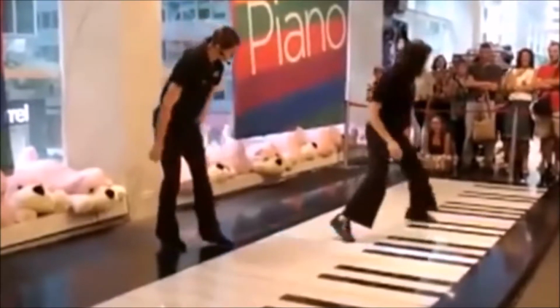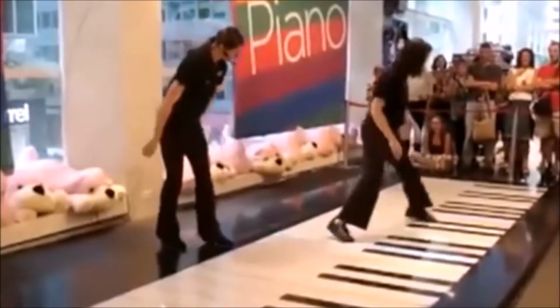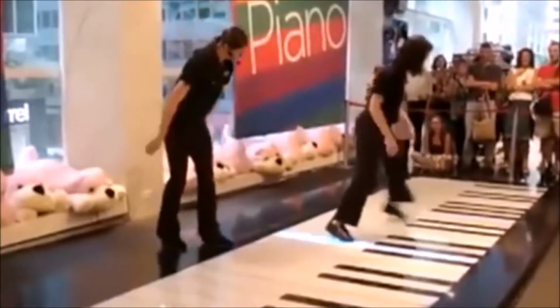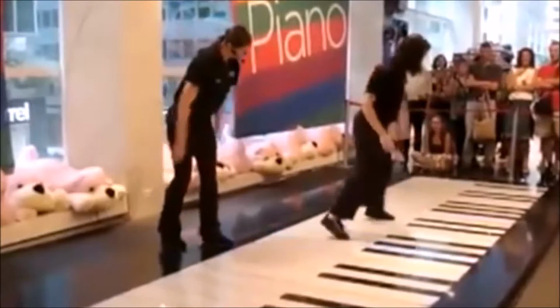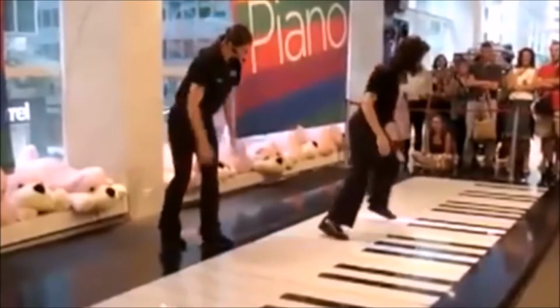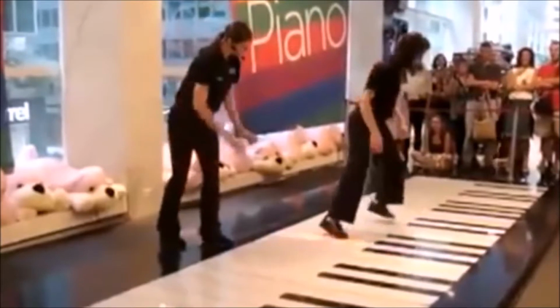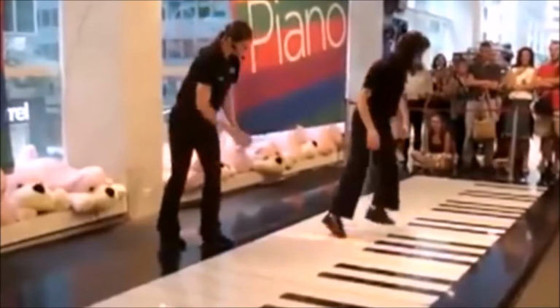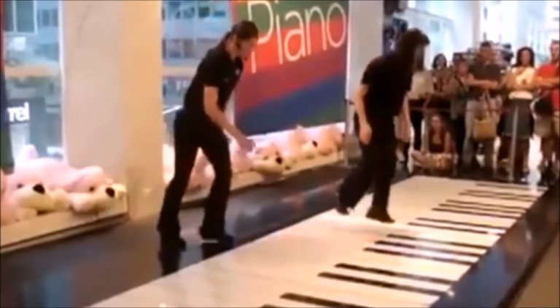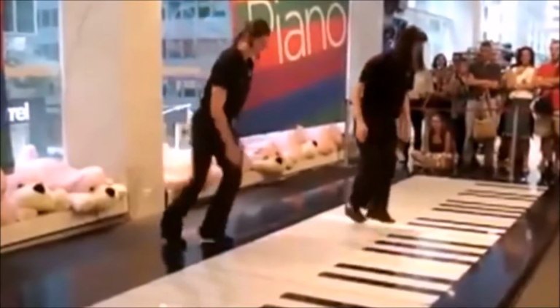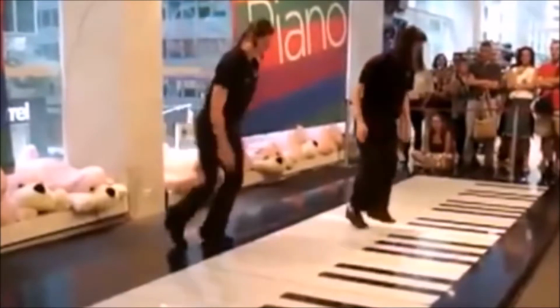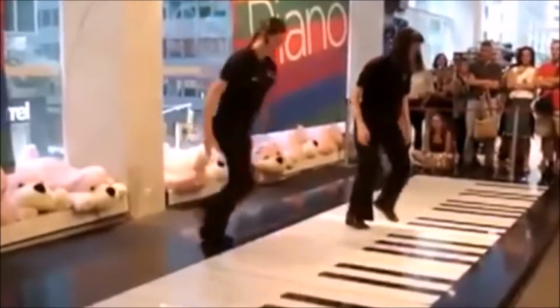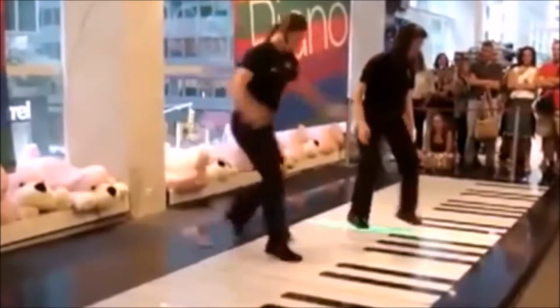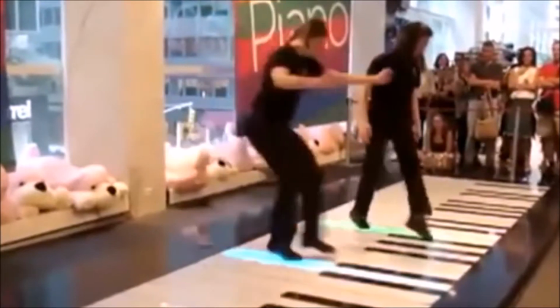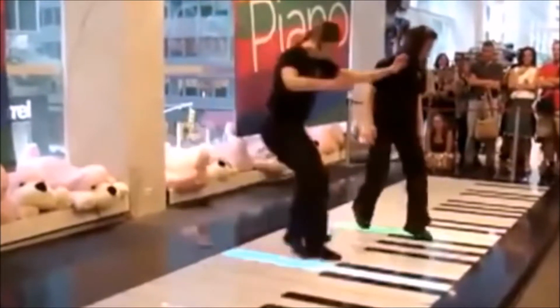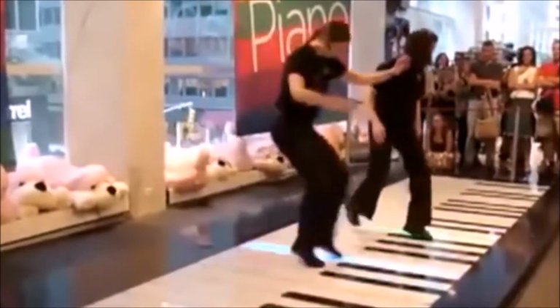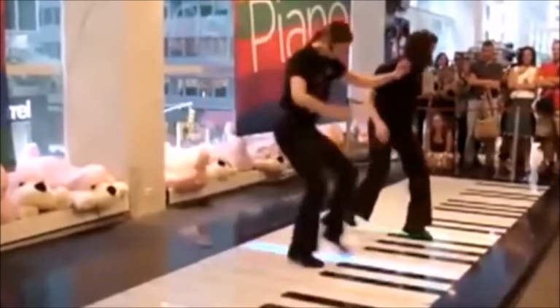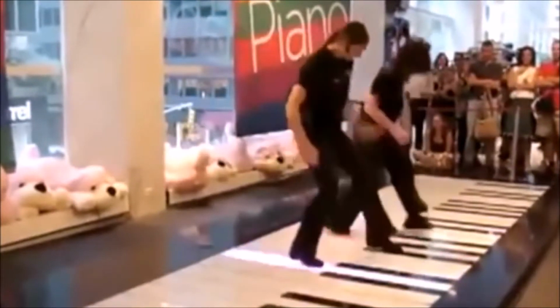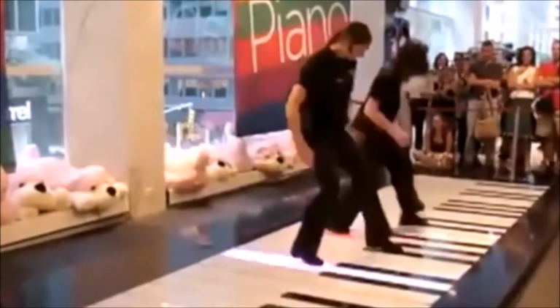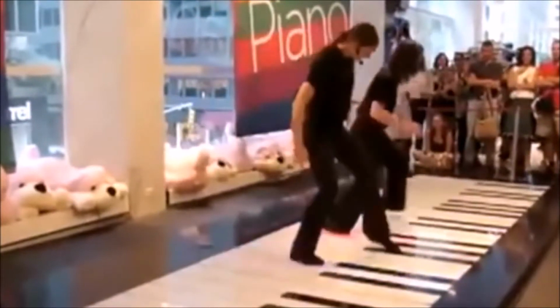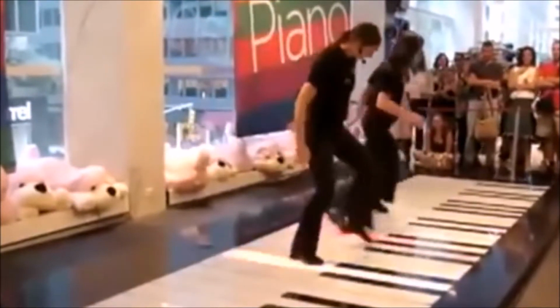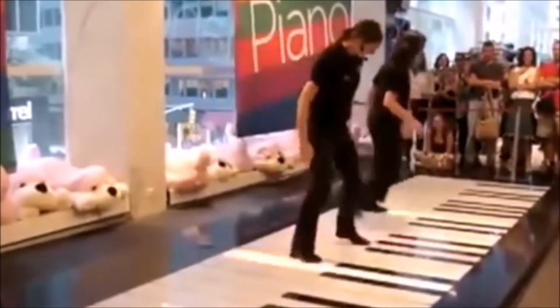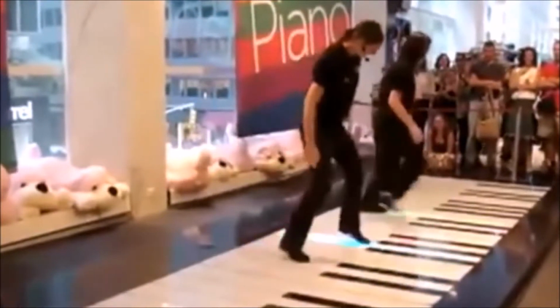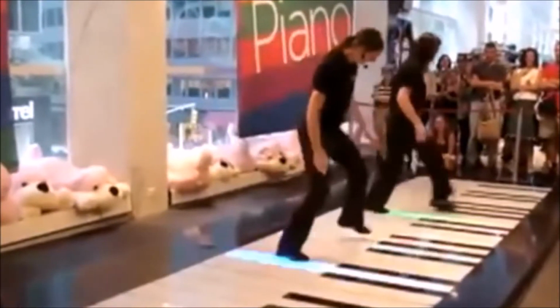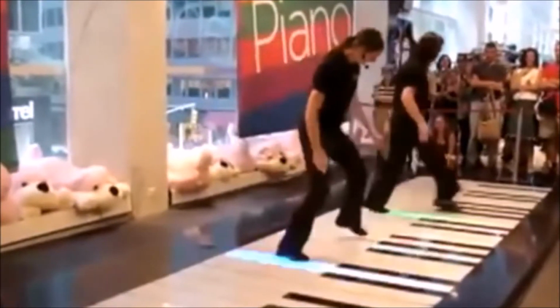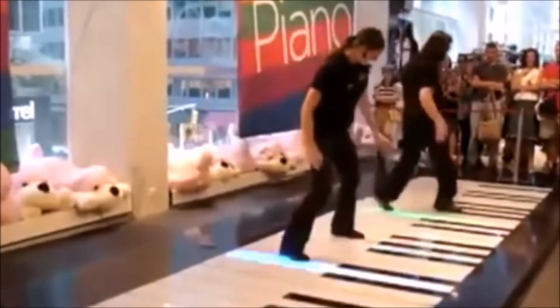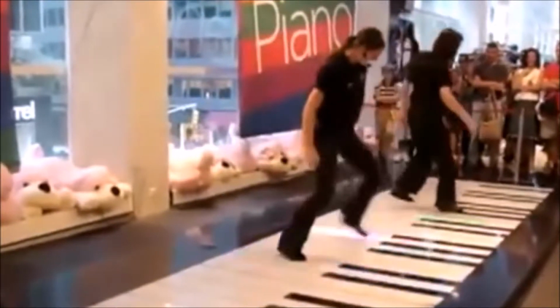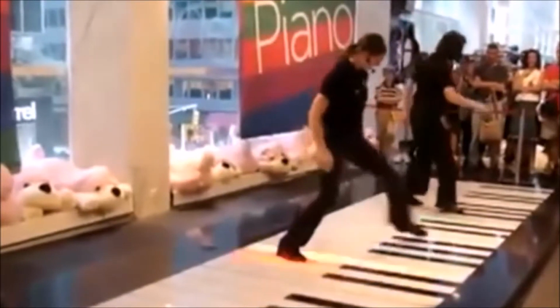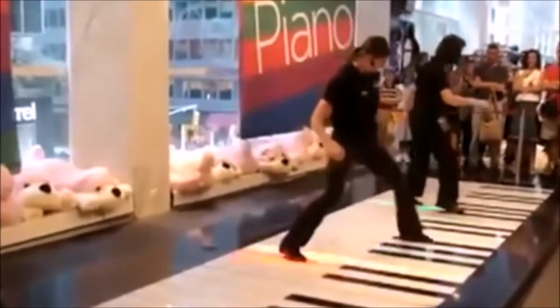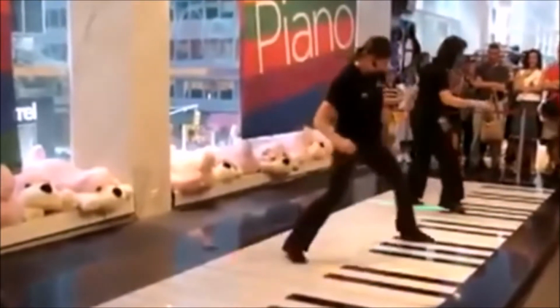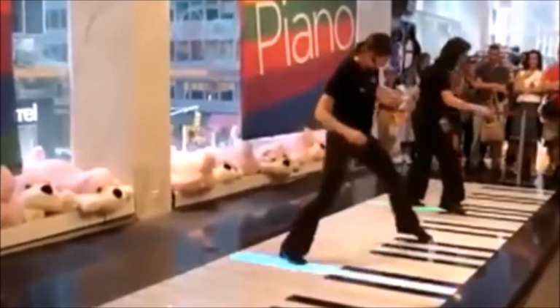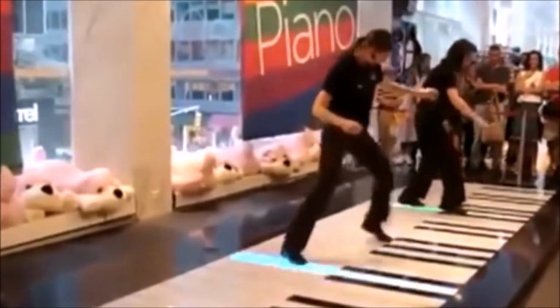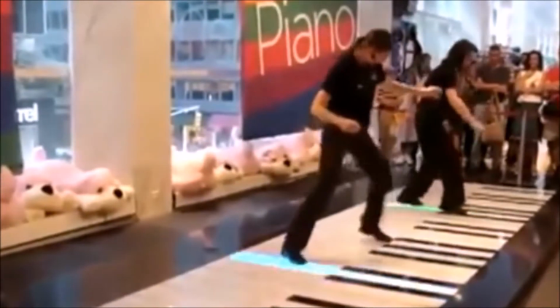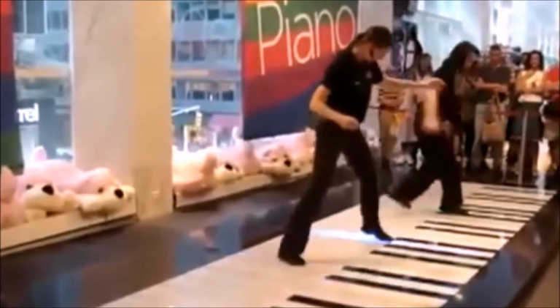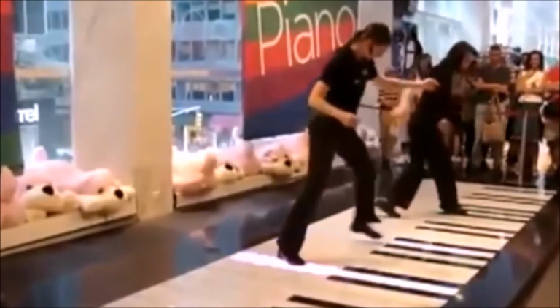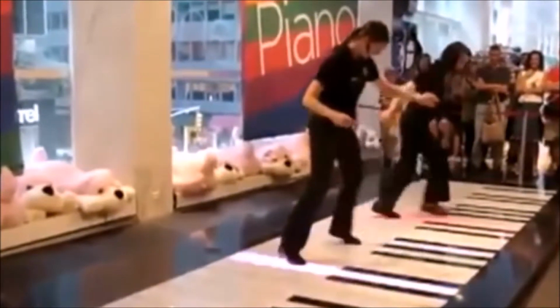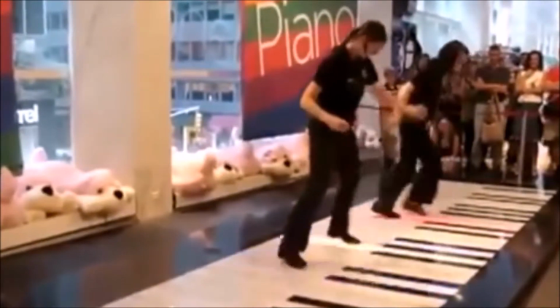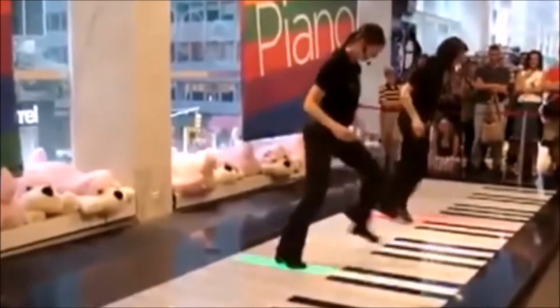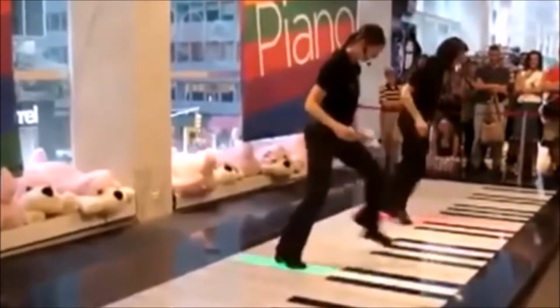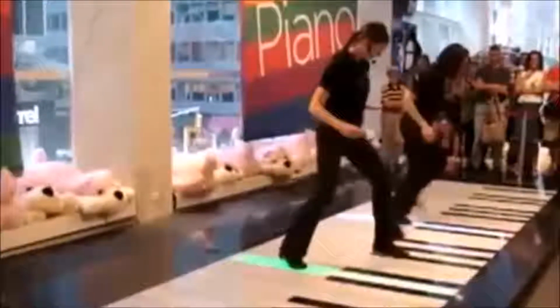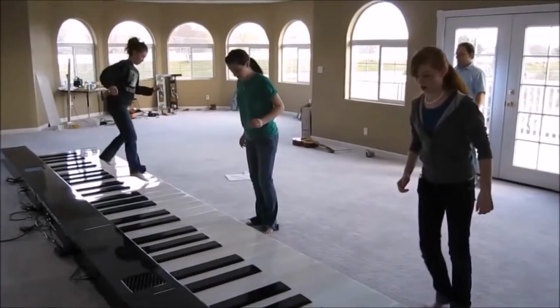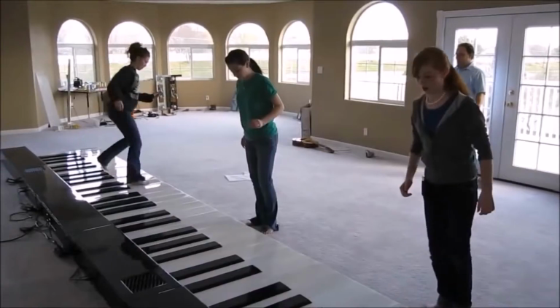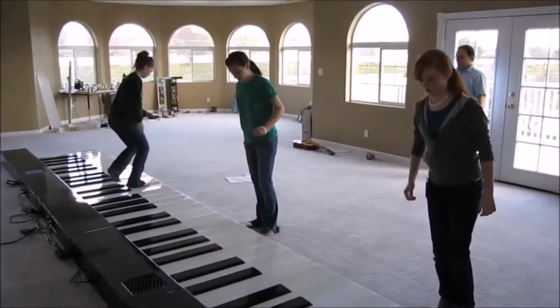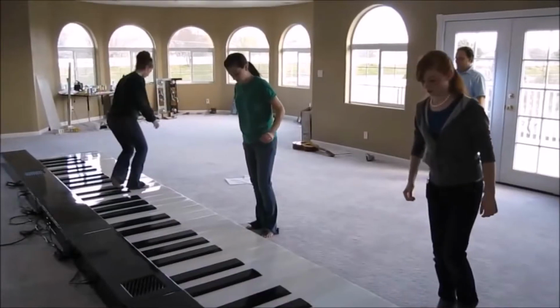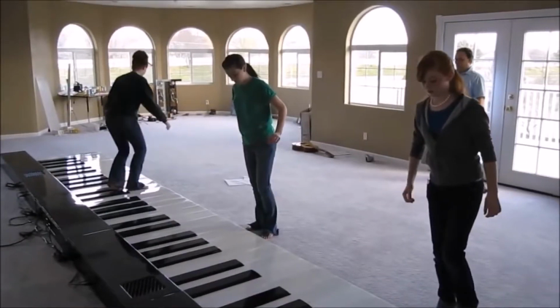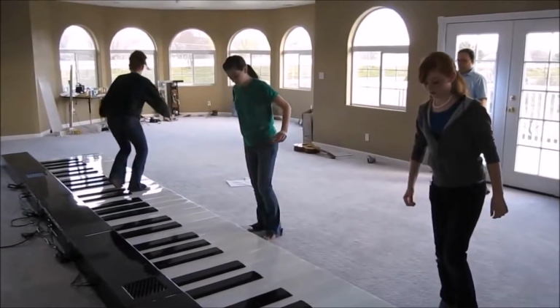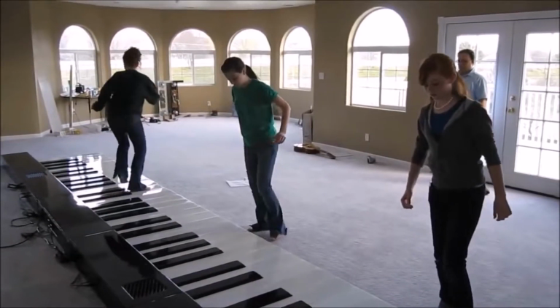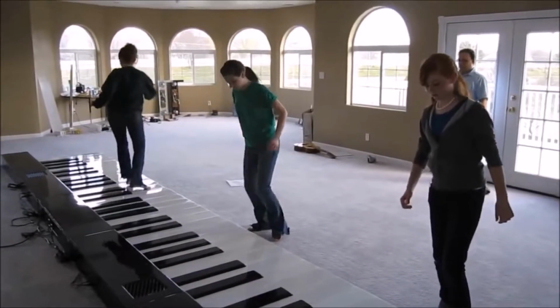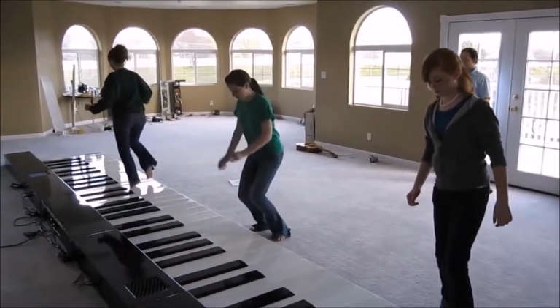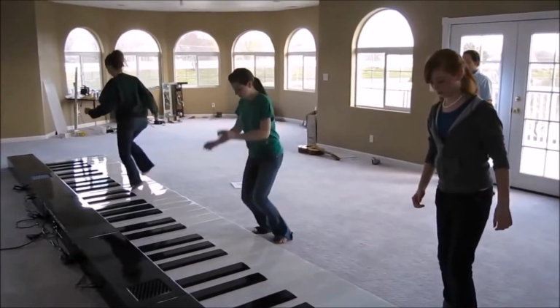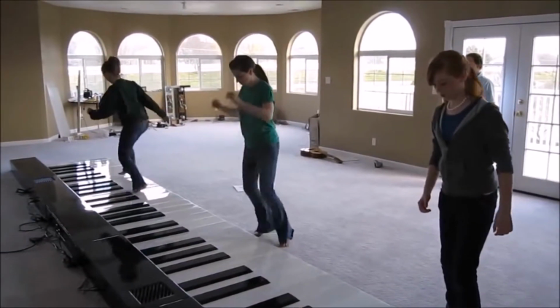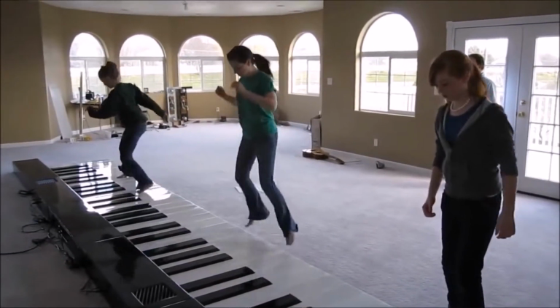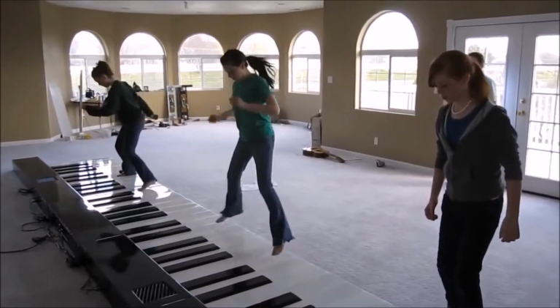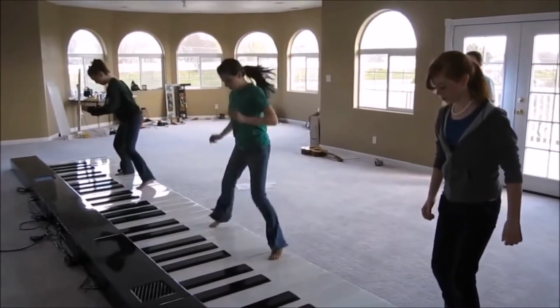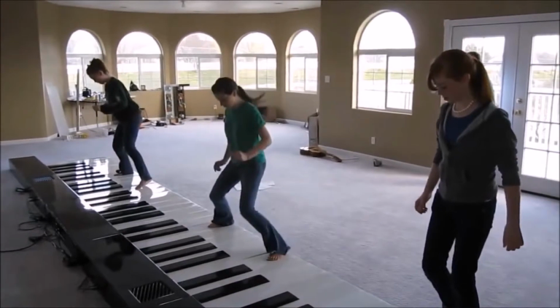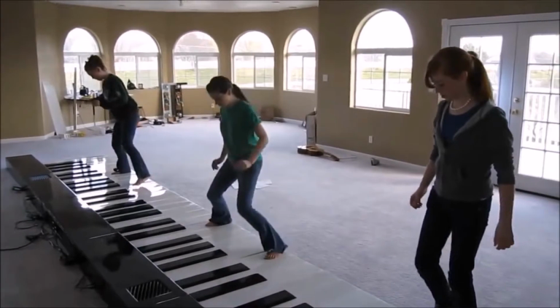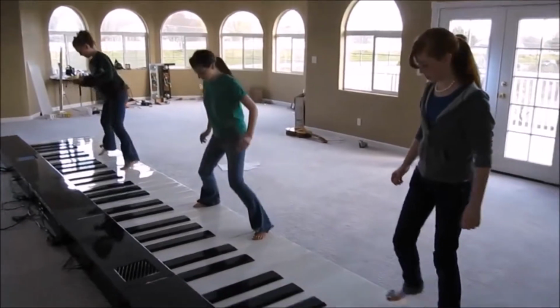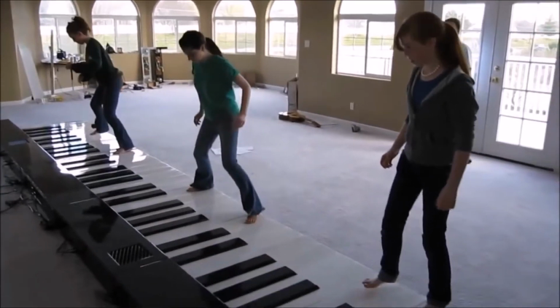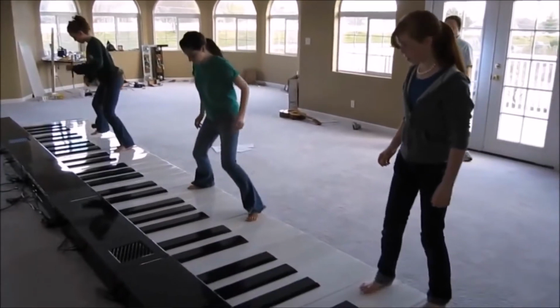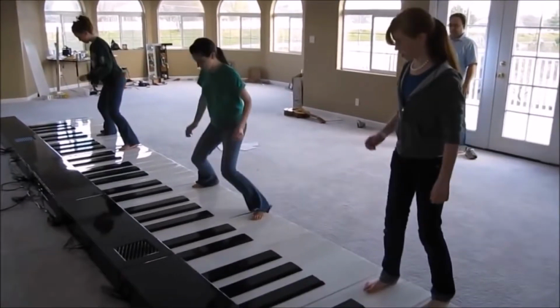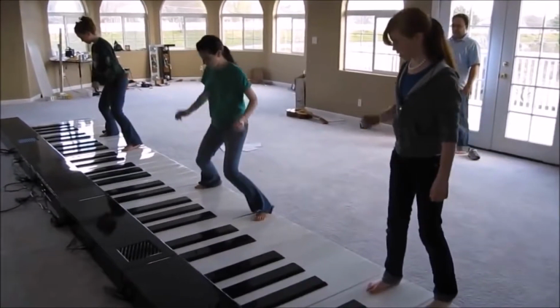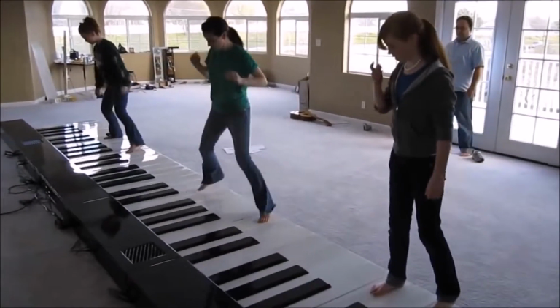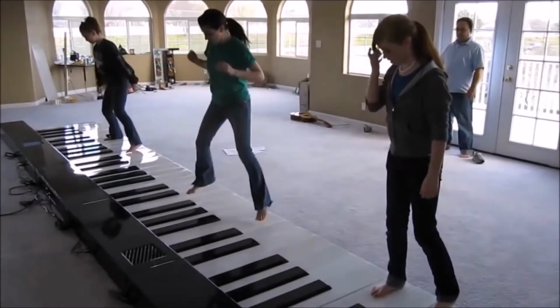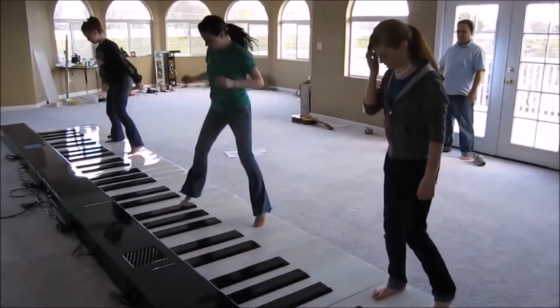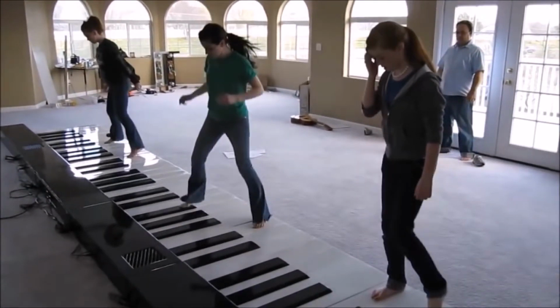69. Monster Piano. A floor piano used as an educational tool, a popular attraction, or just for having fun.